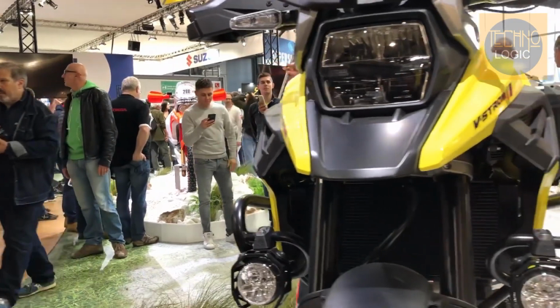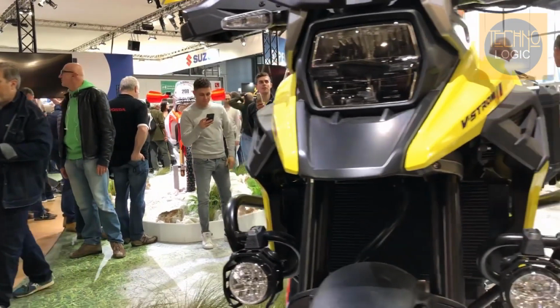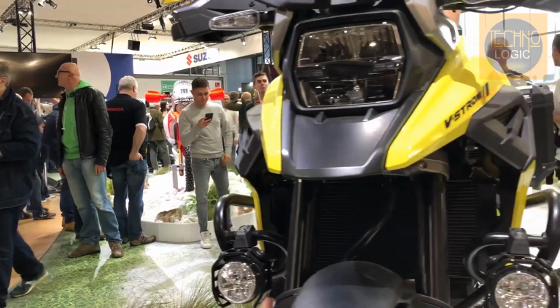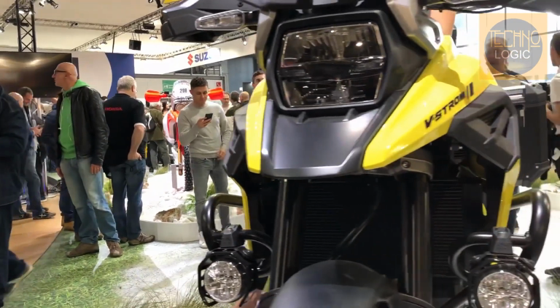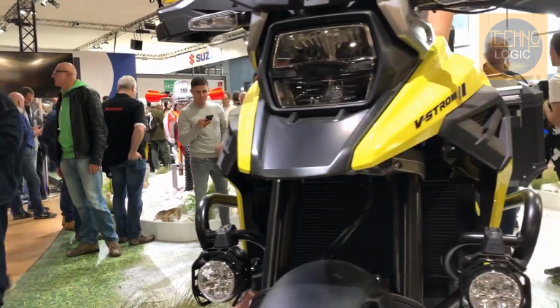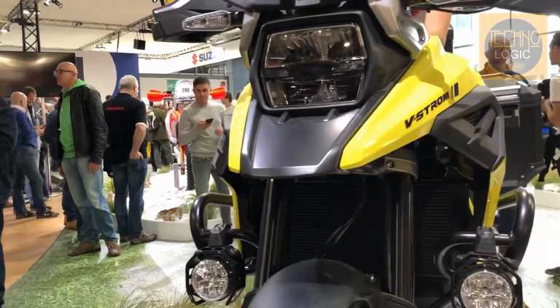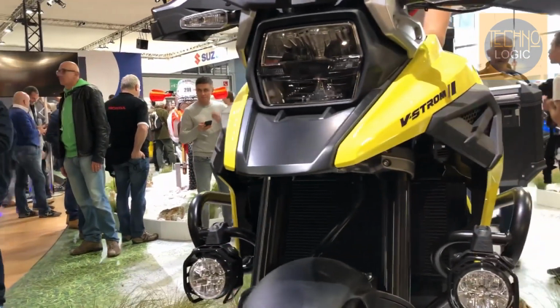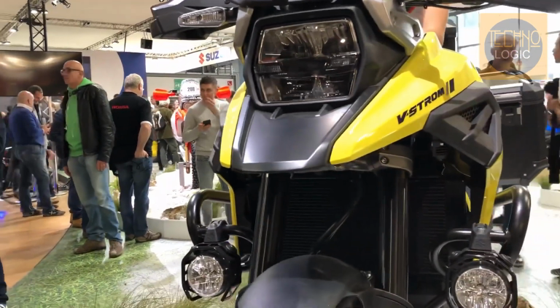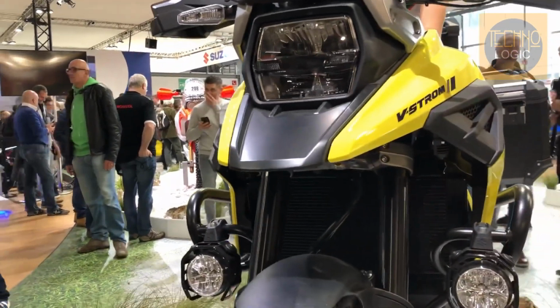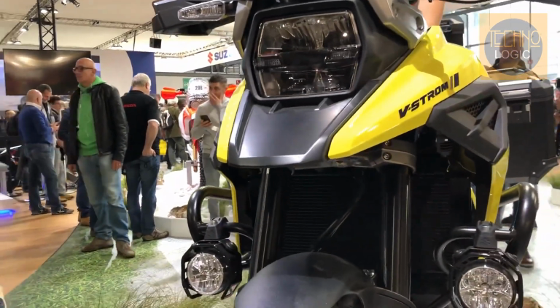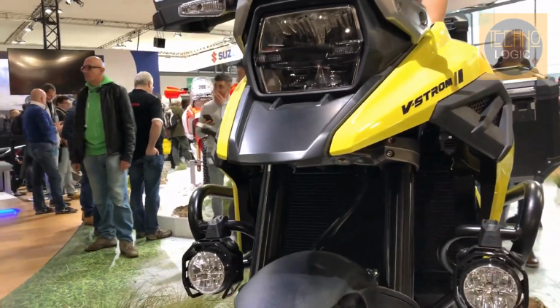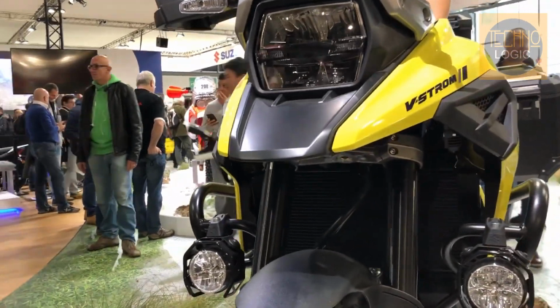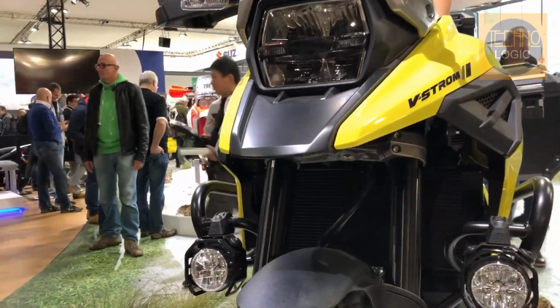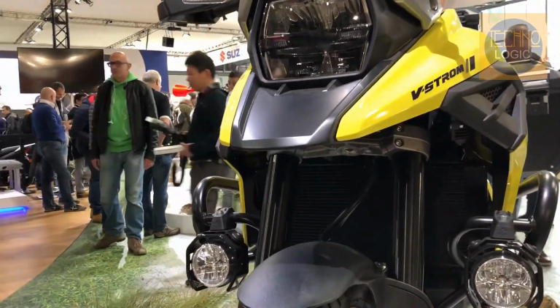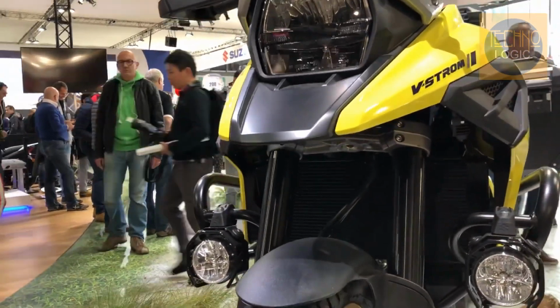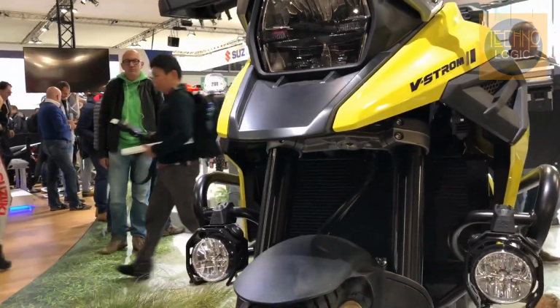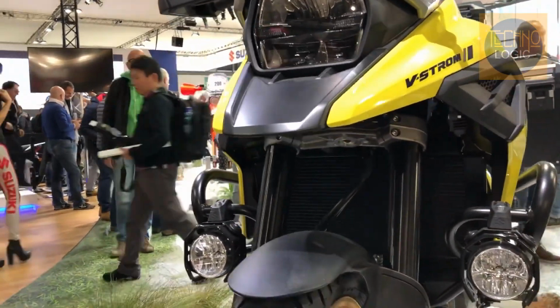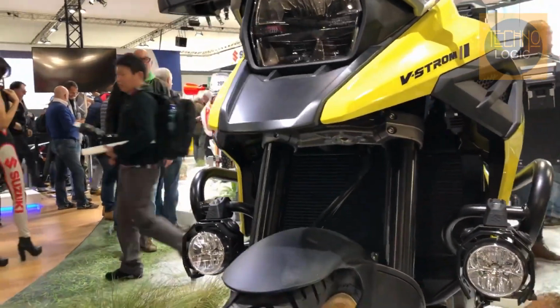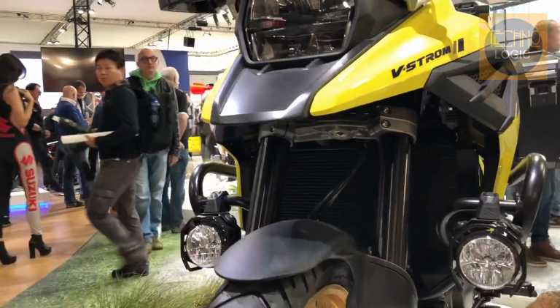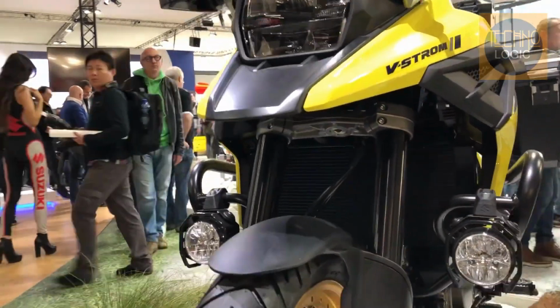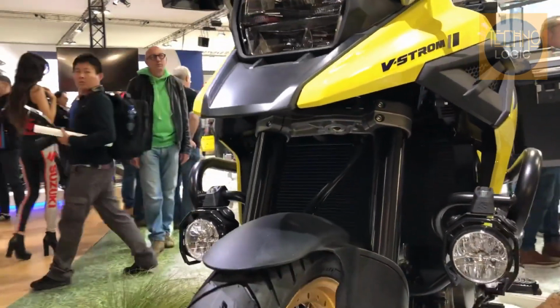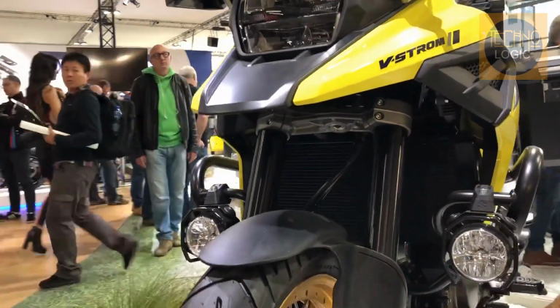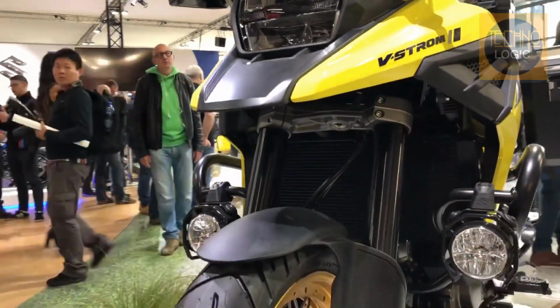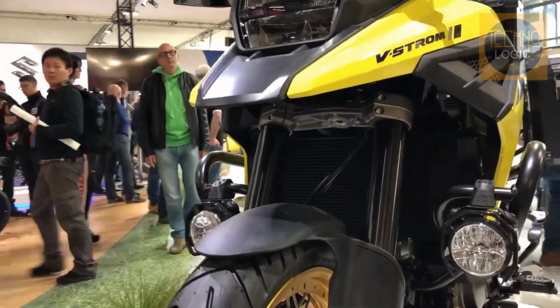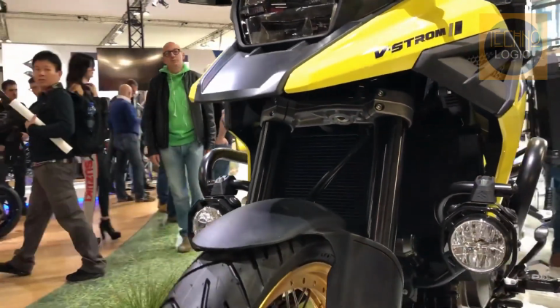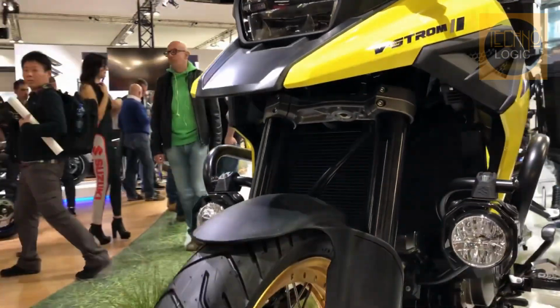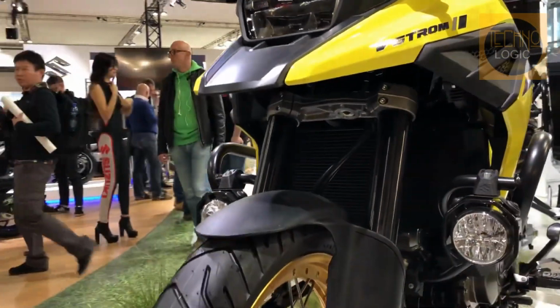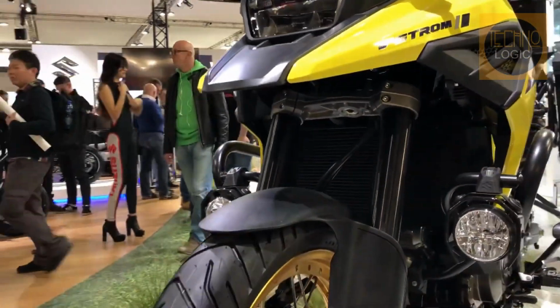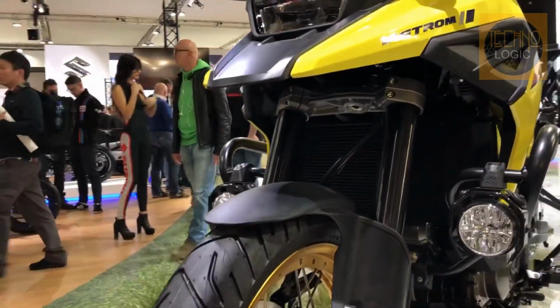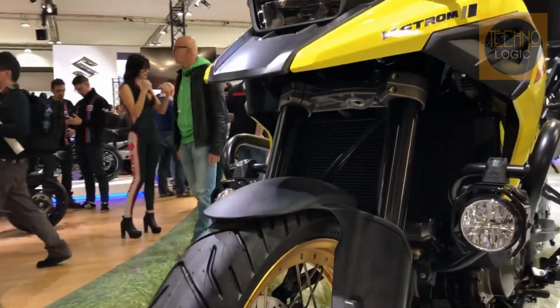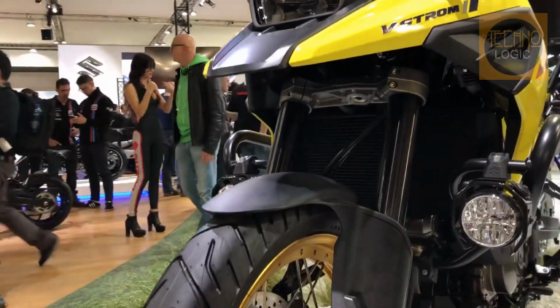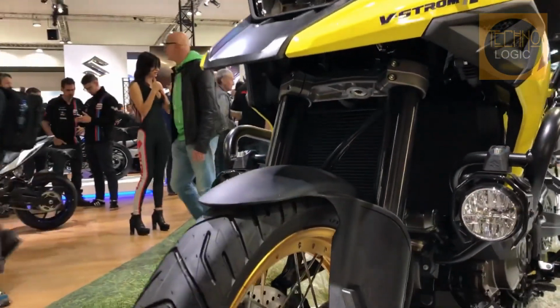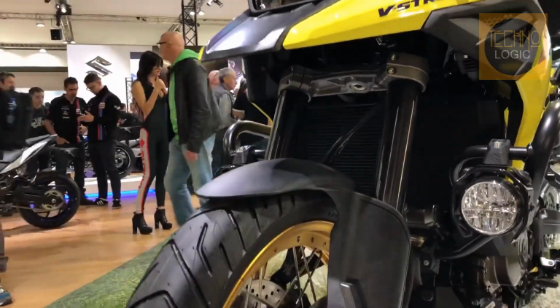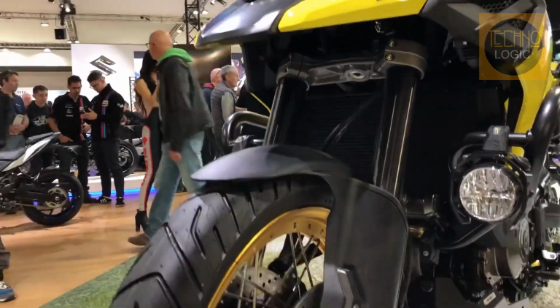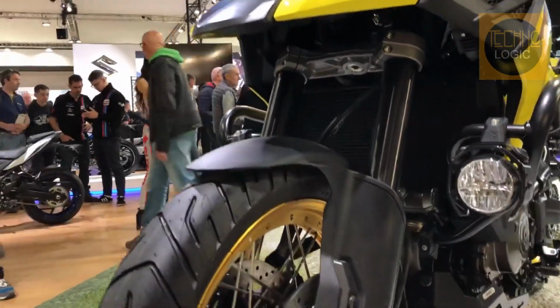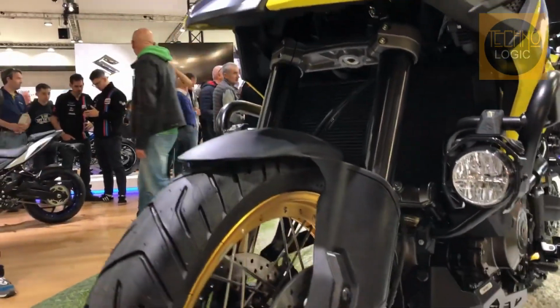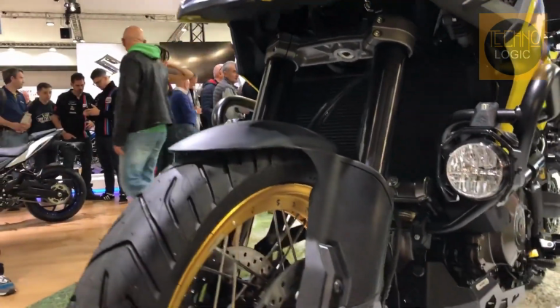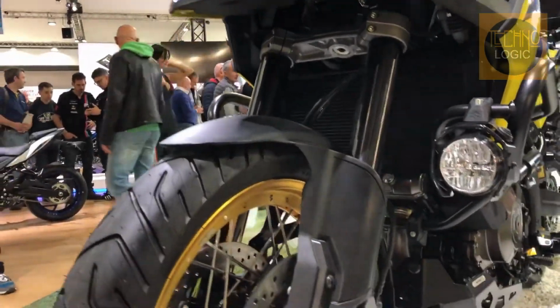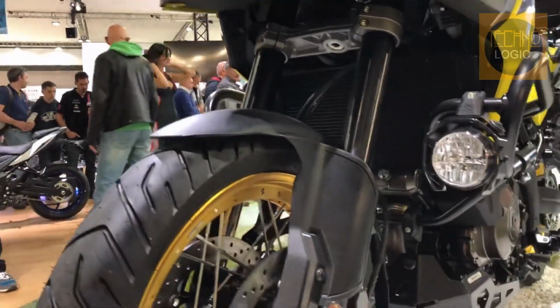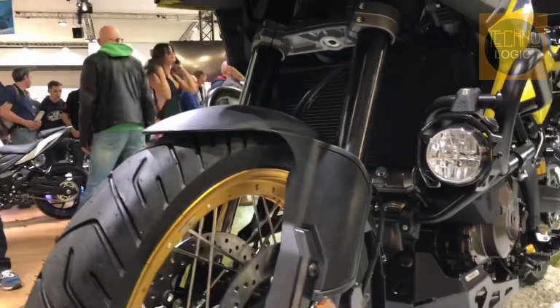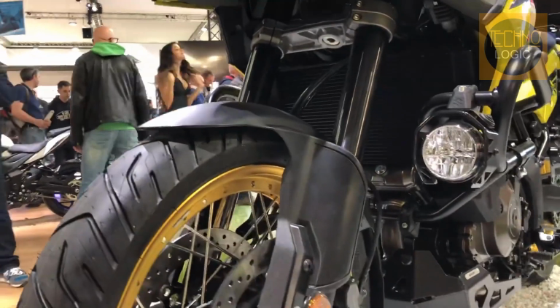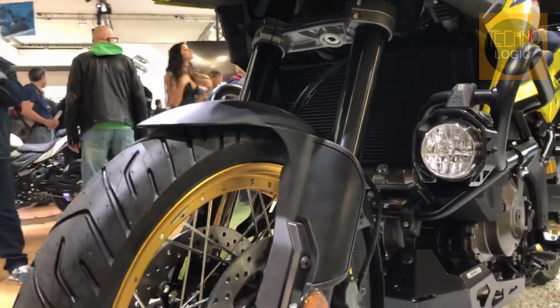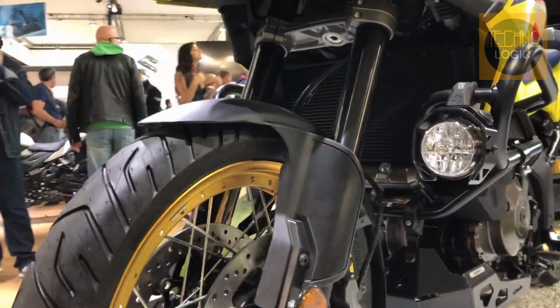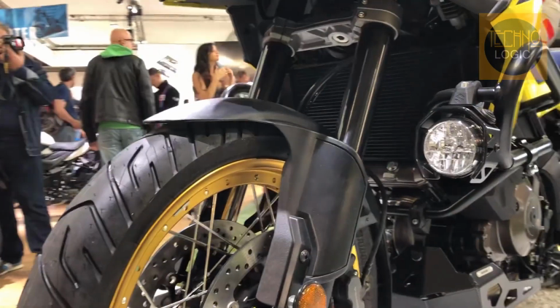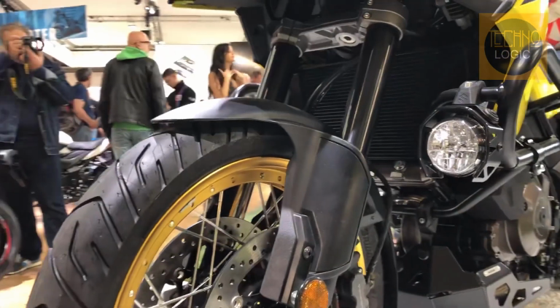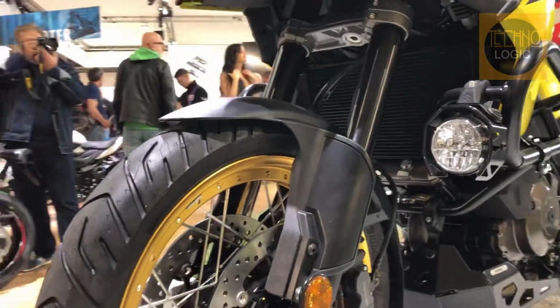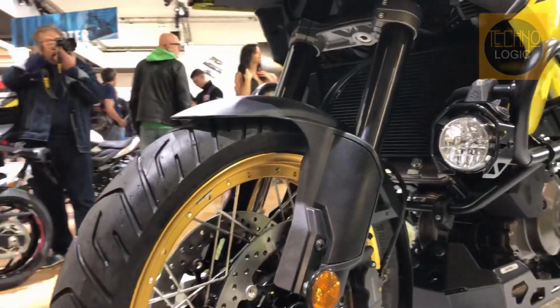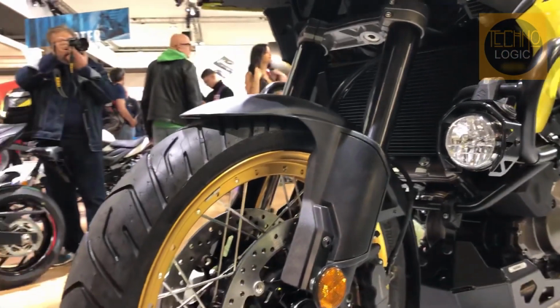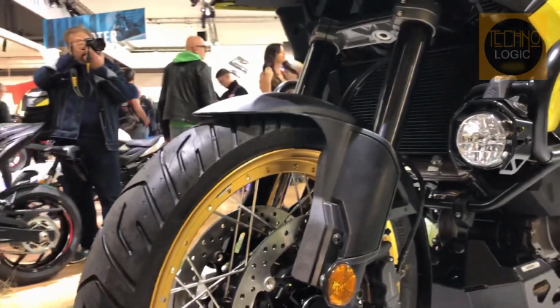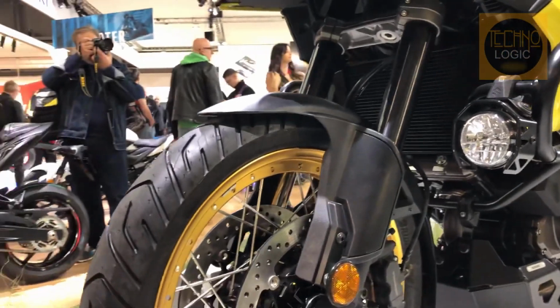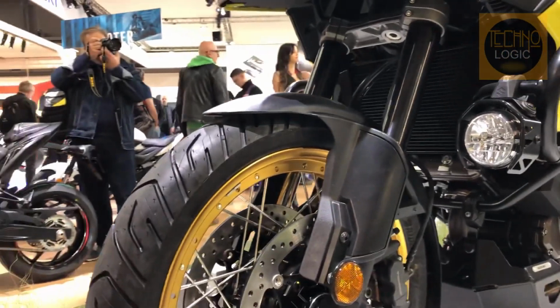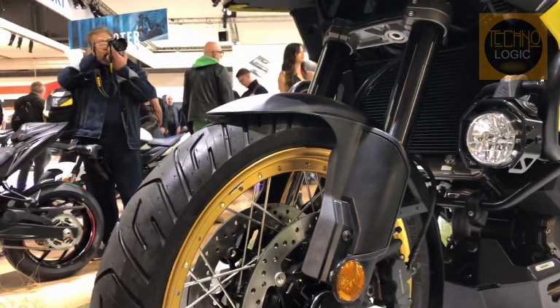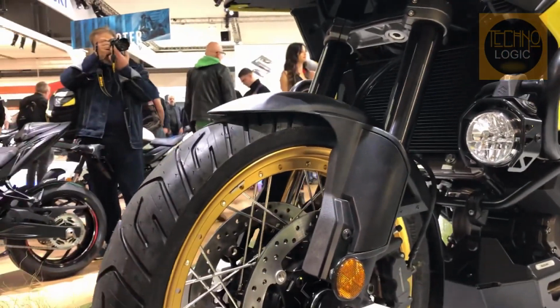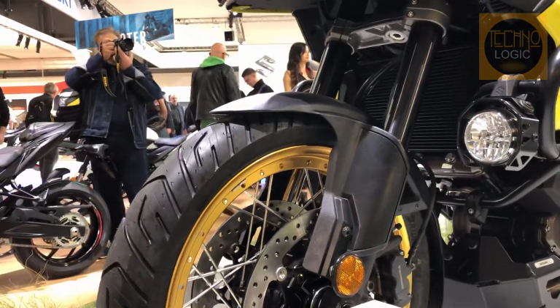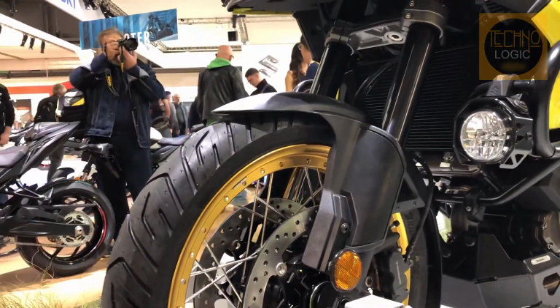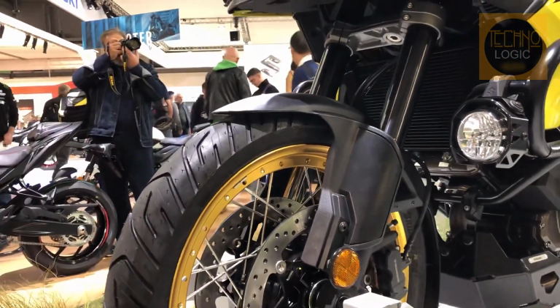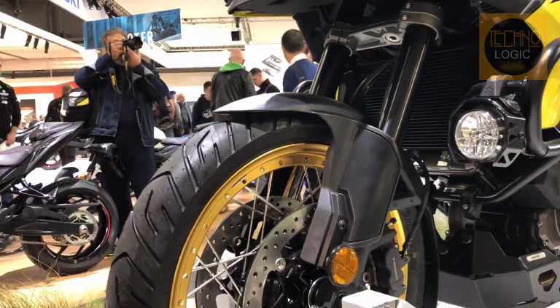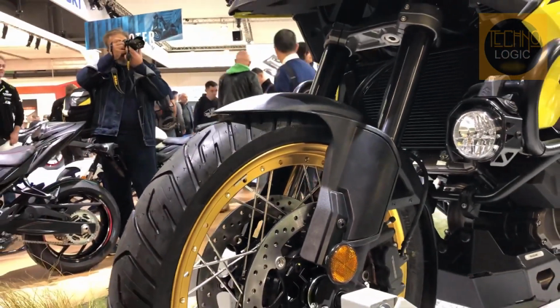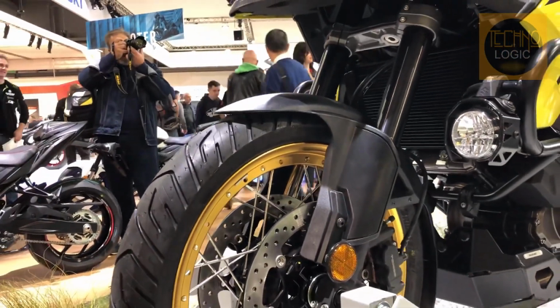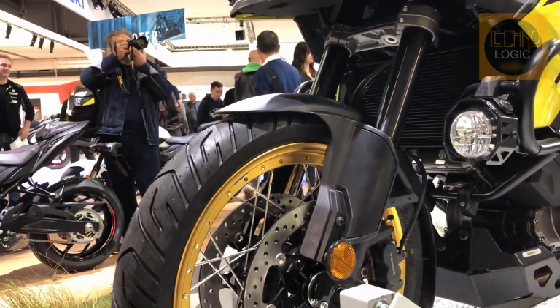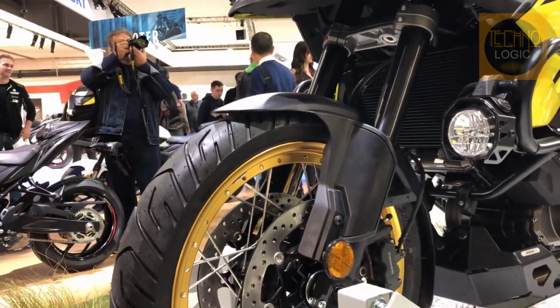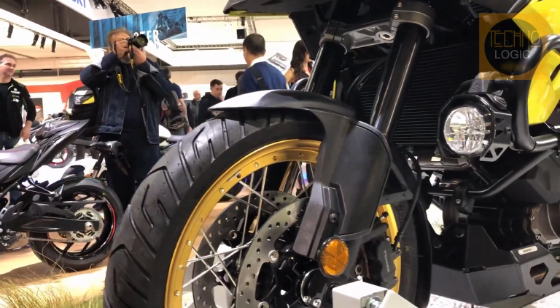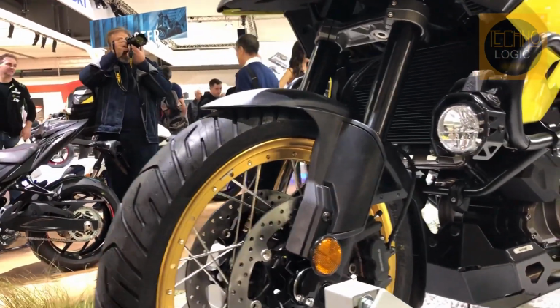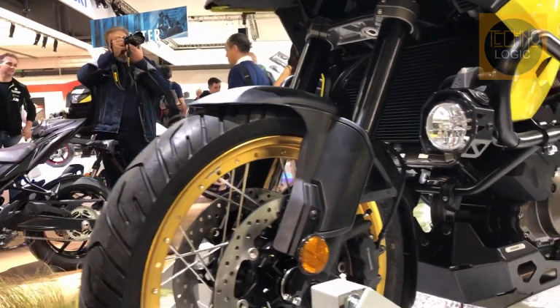The XT model gets more angular bodywork, as well as striking new colors, a new LCD dash, and 3 rider modes.